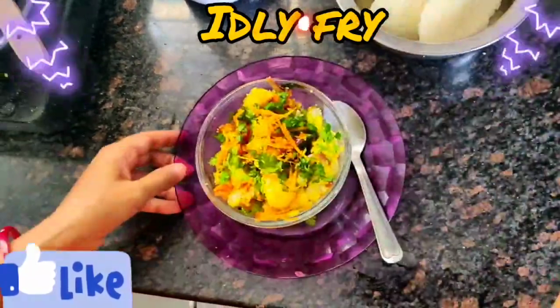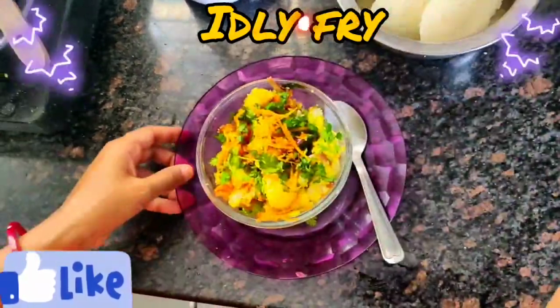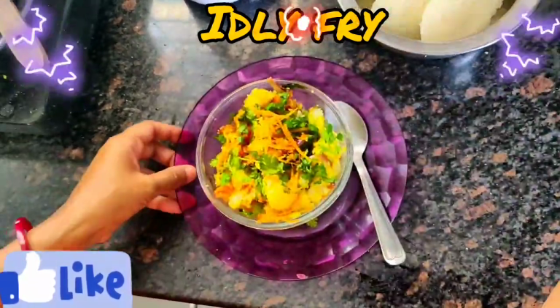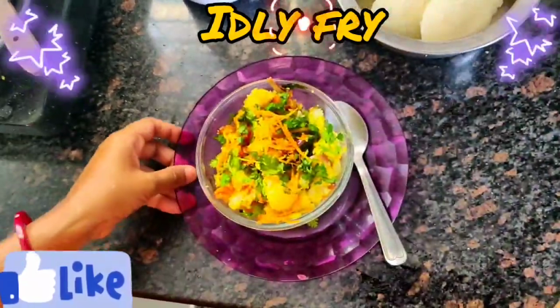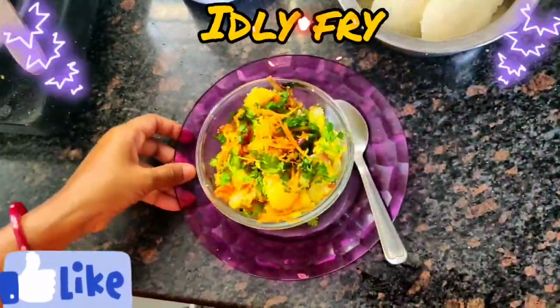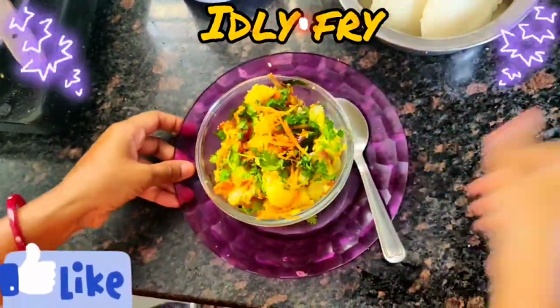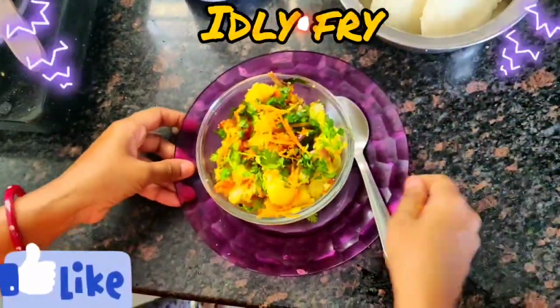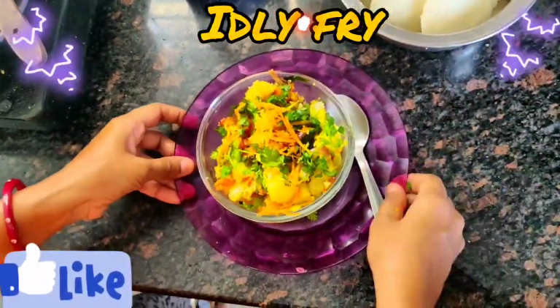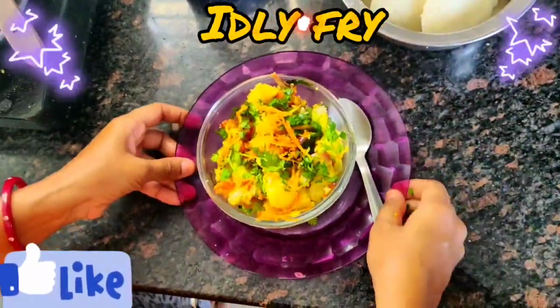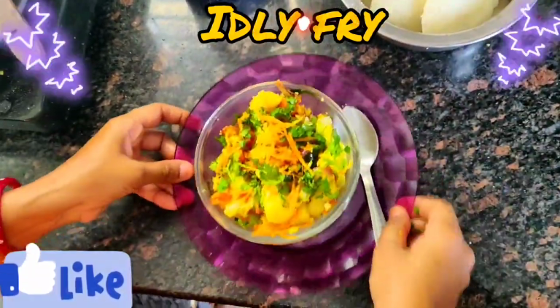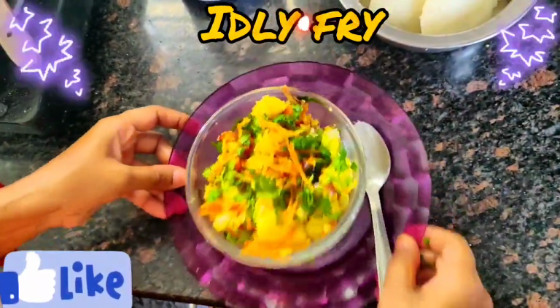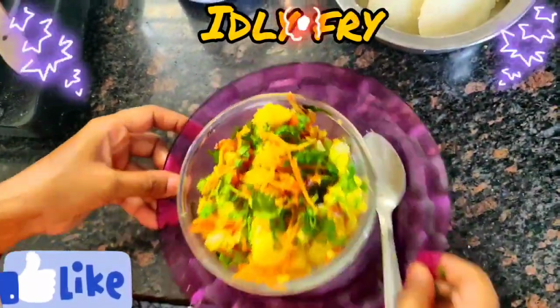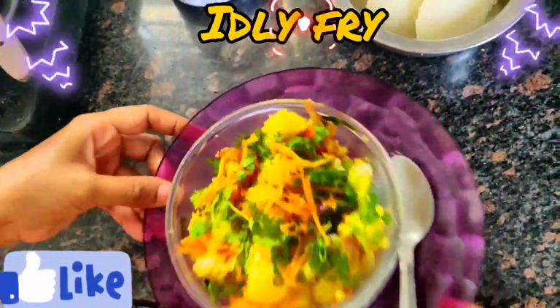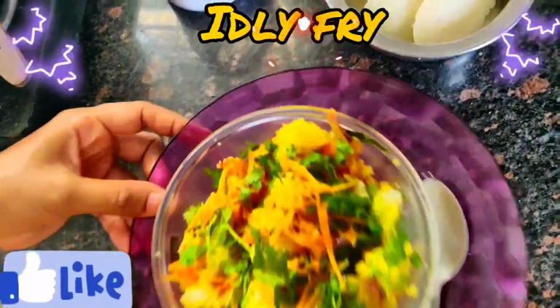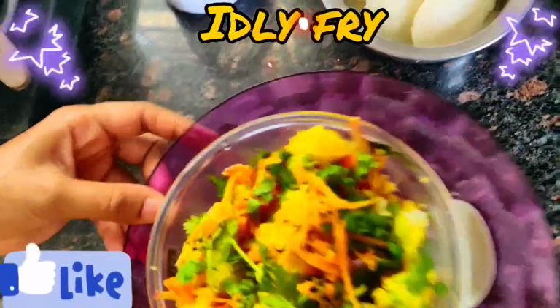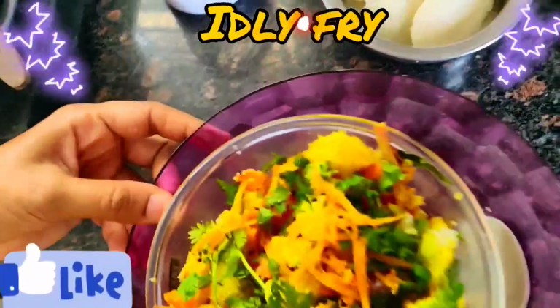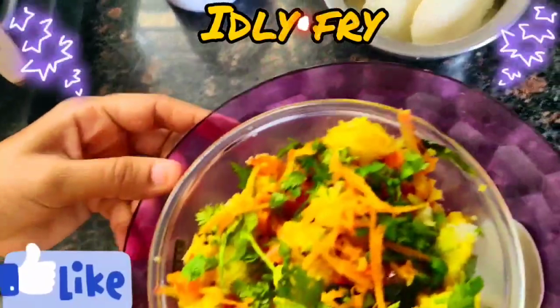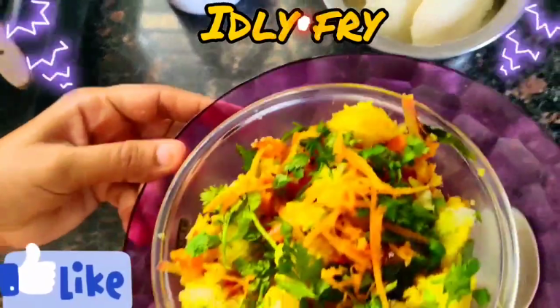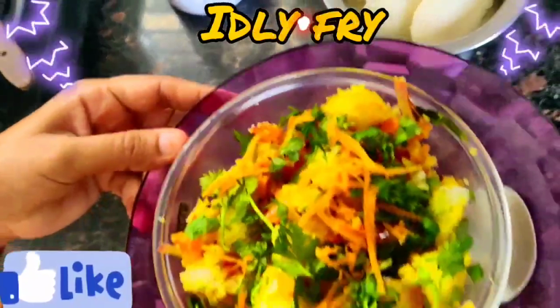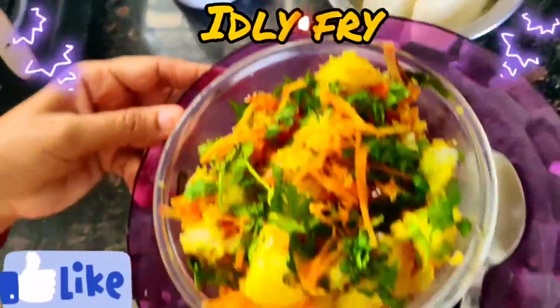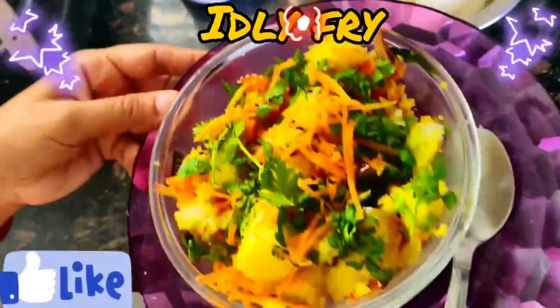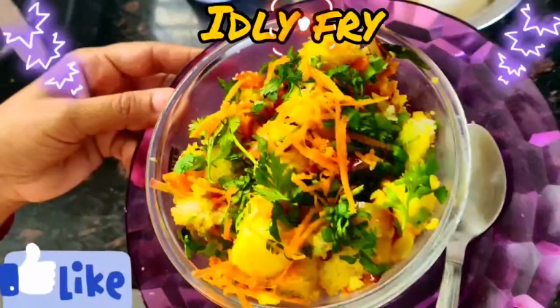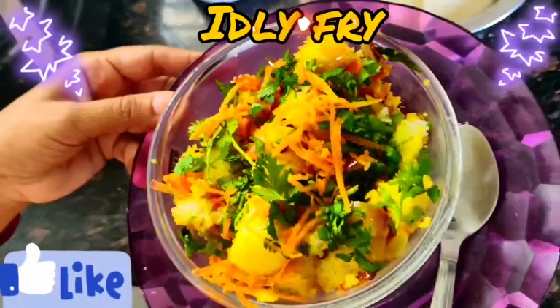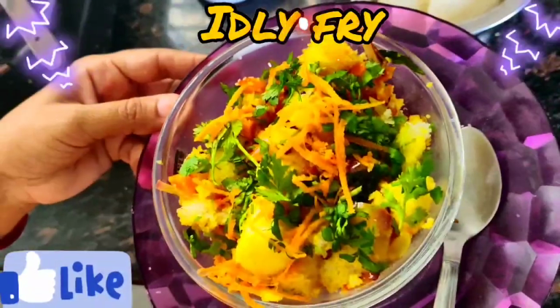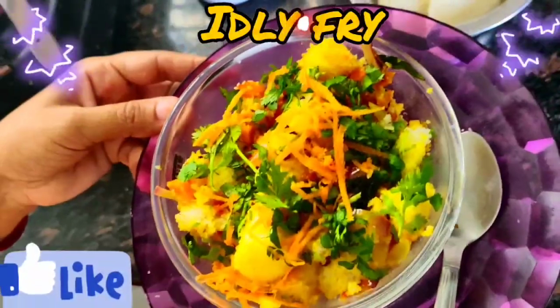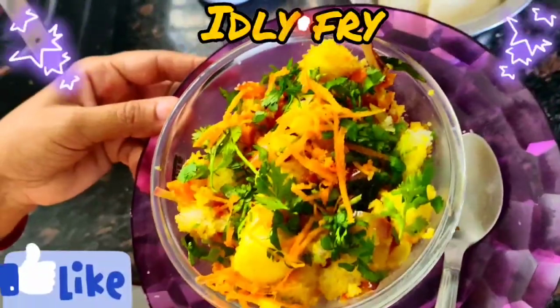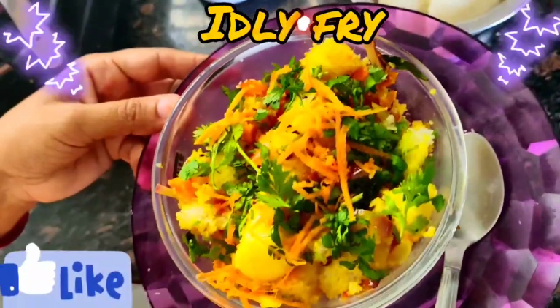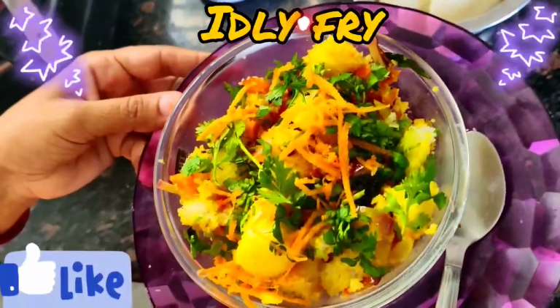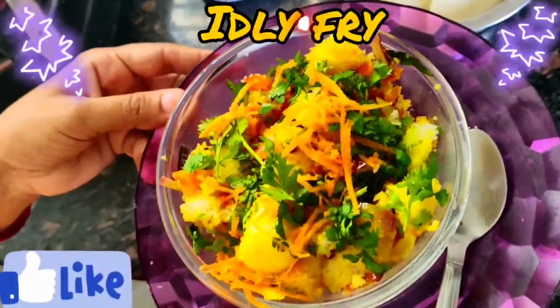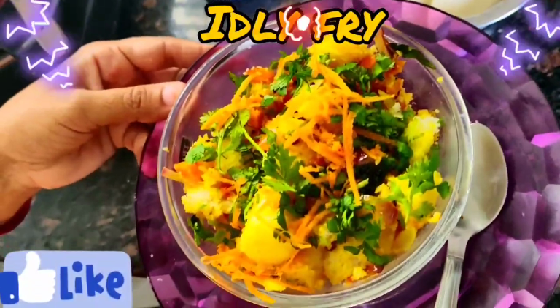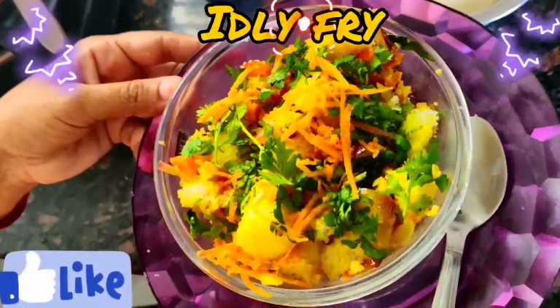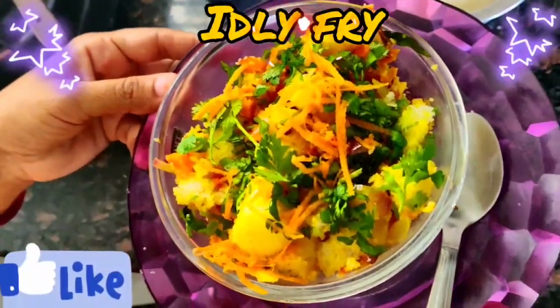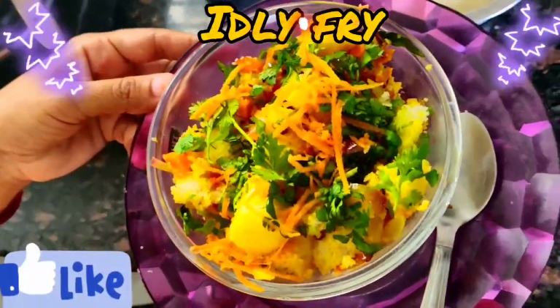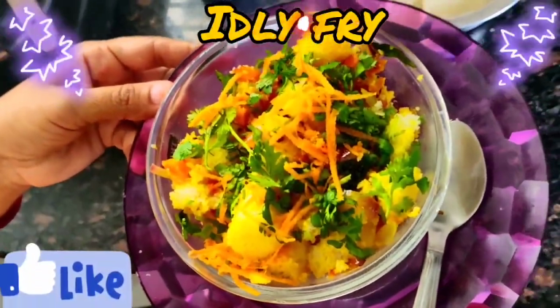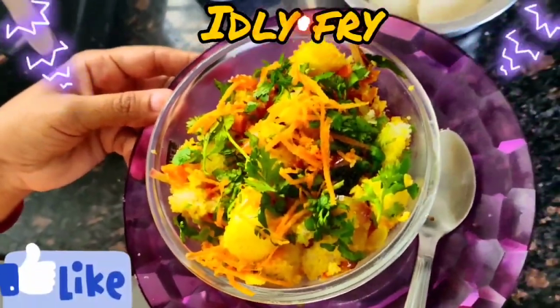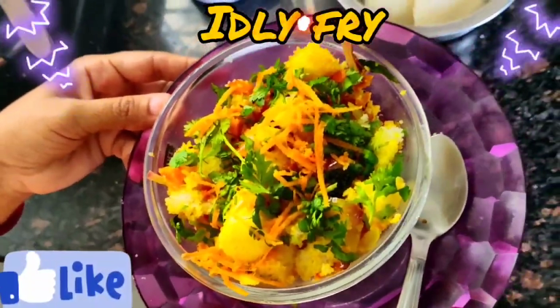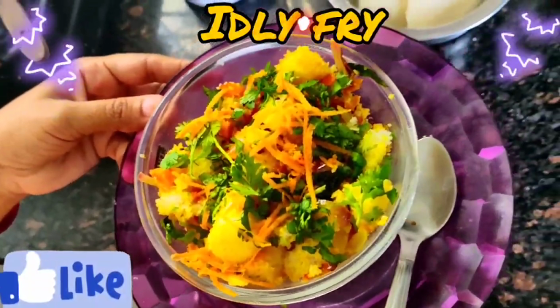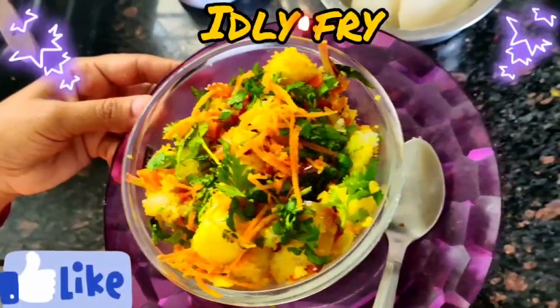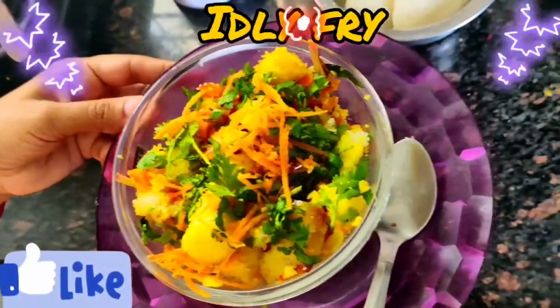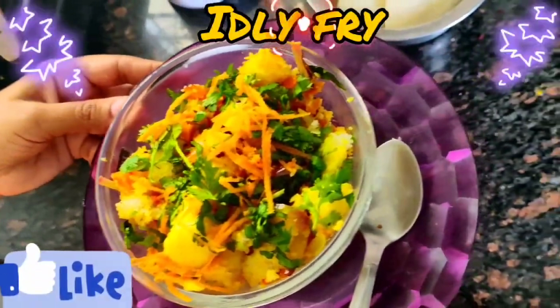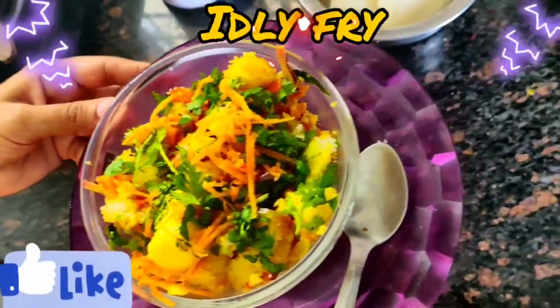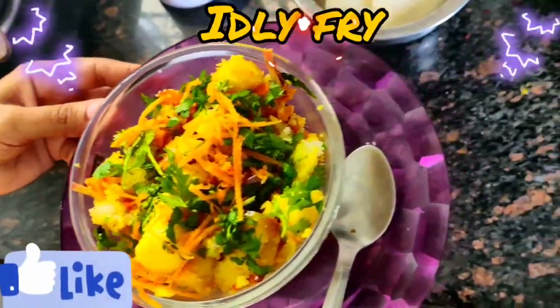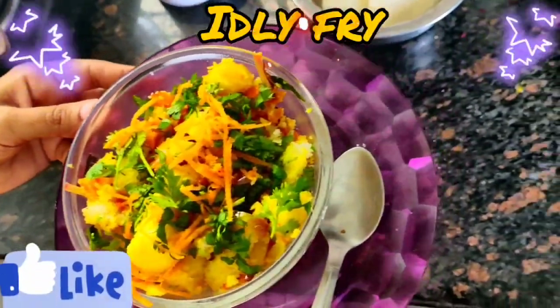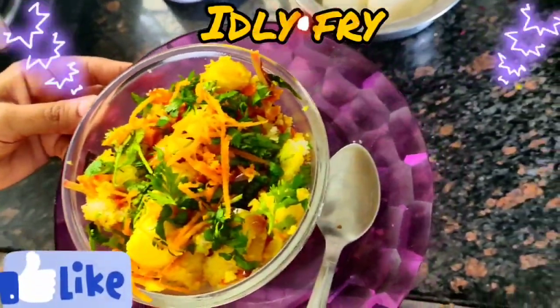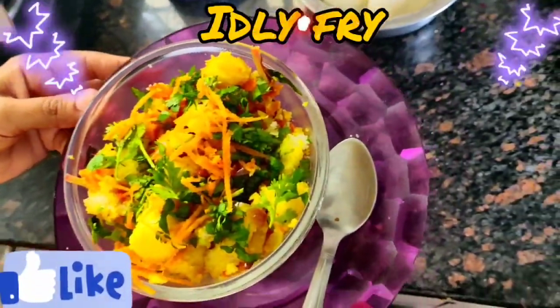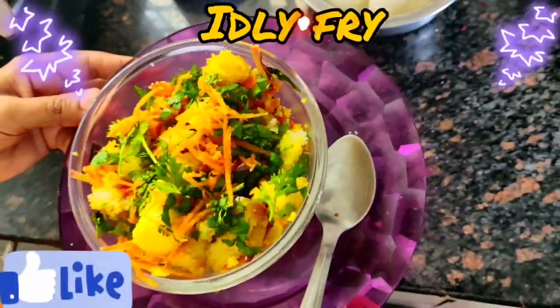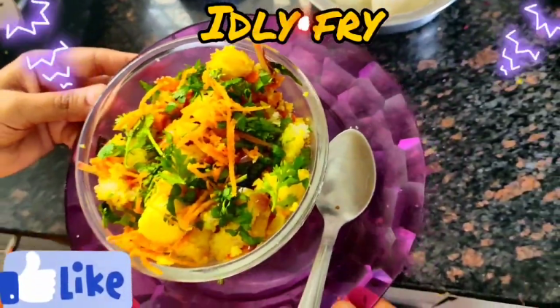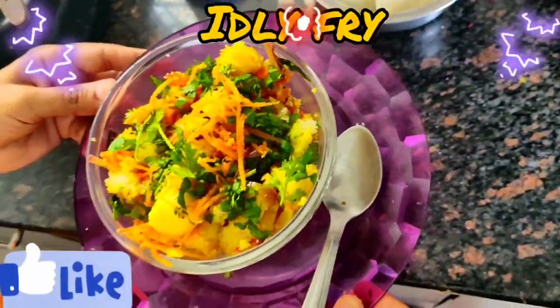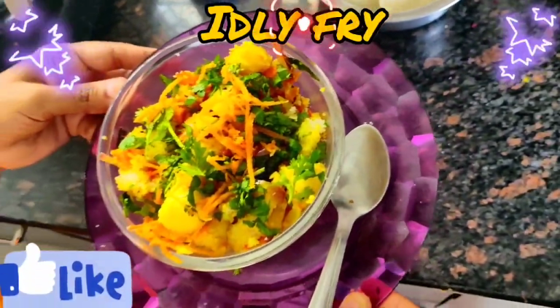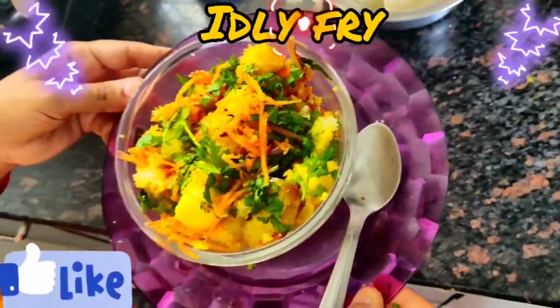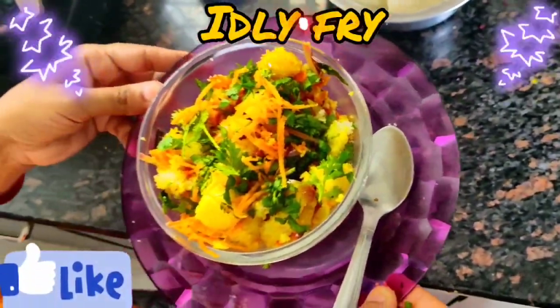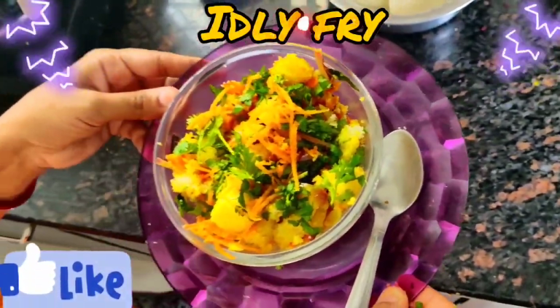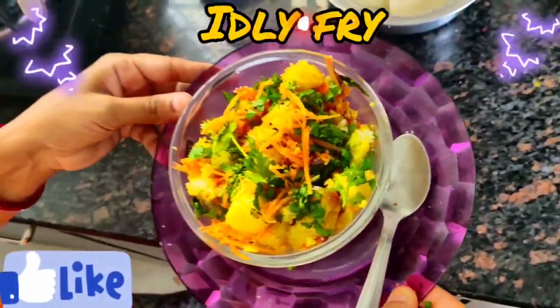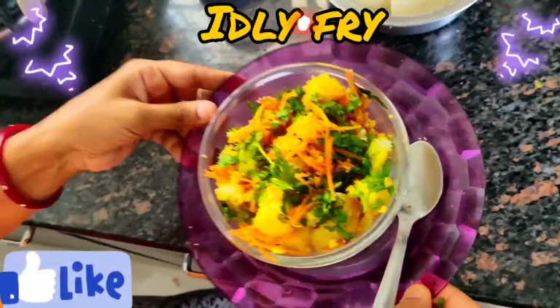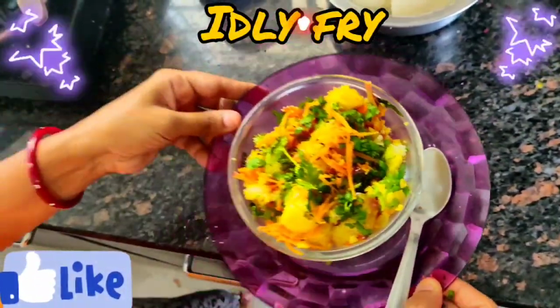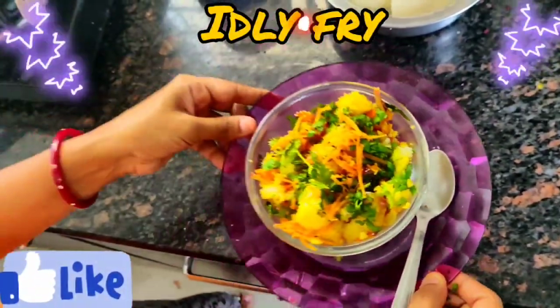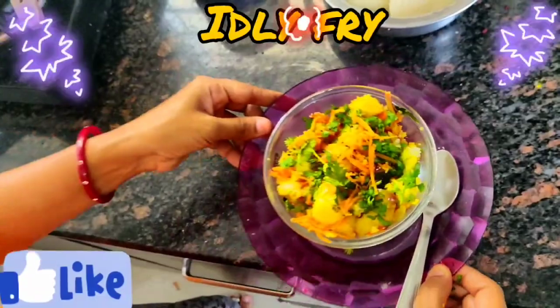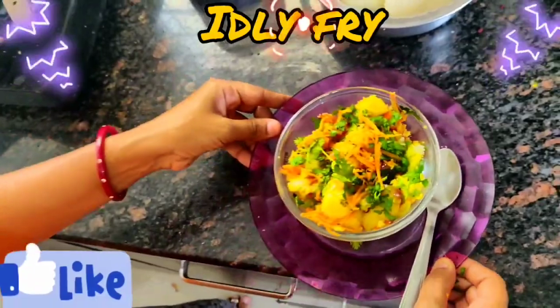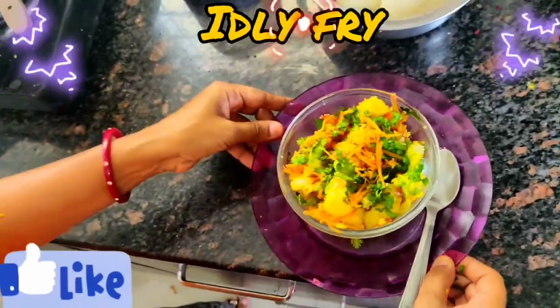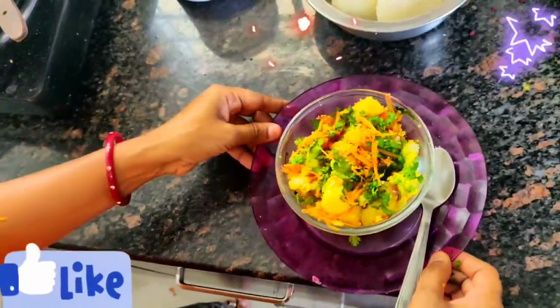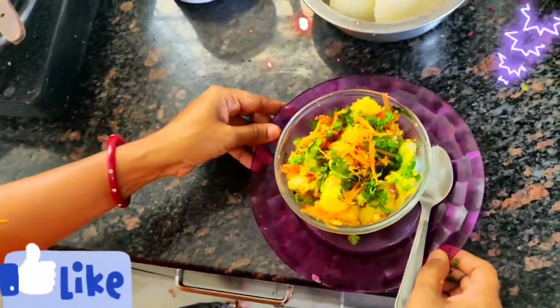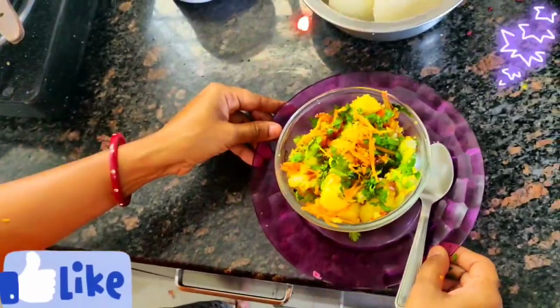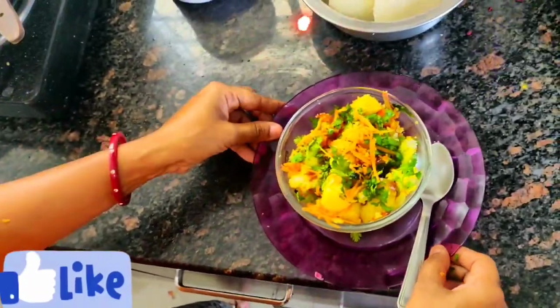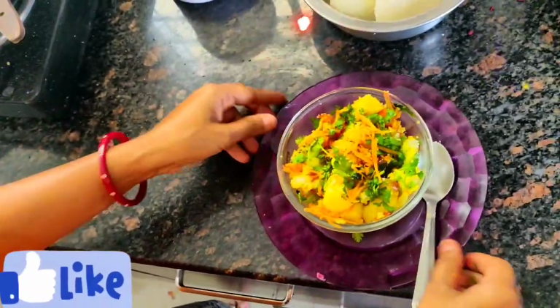Idli fry is ready. Taste it and make sure you like it. Thank you.